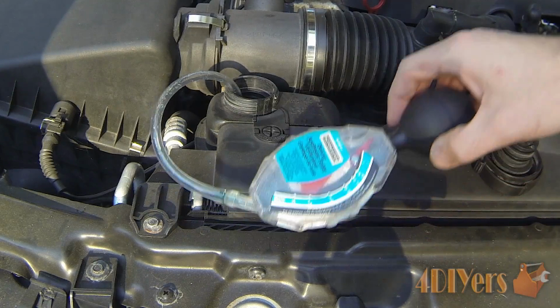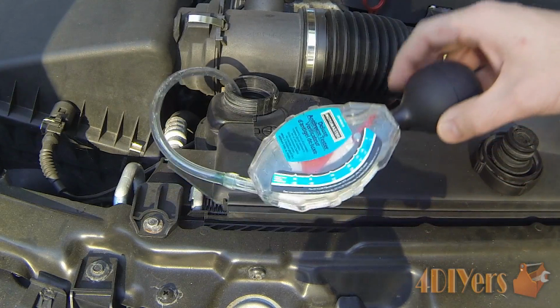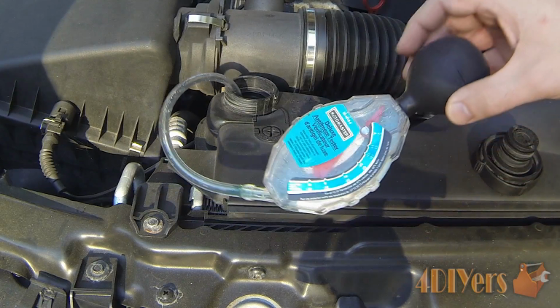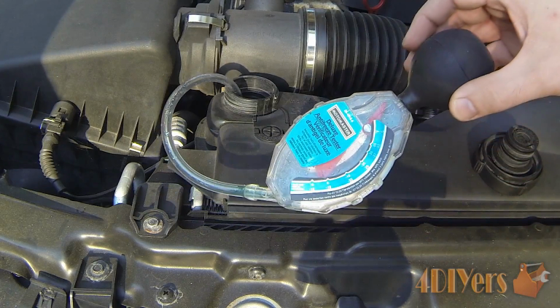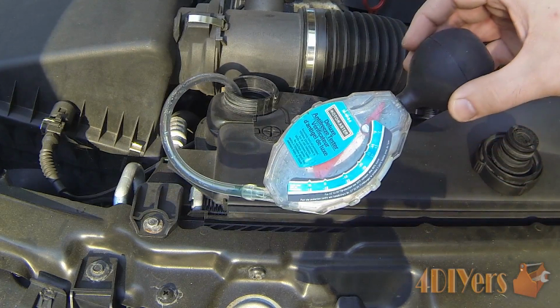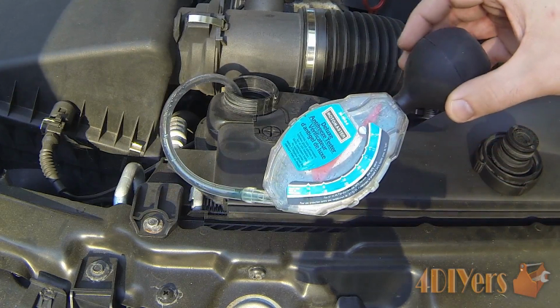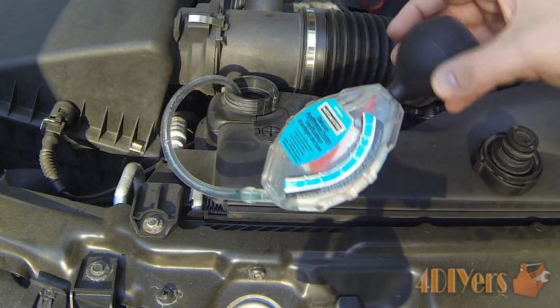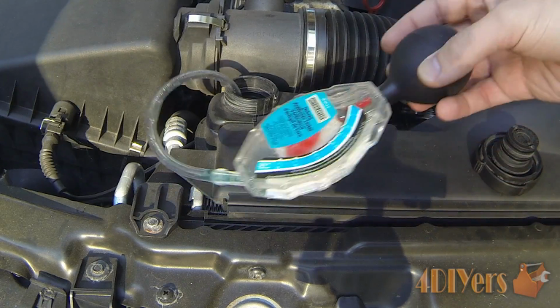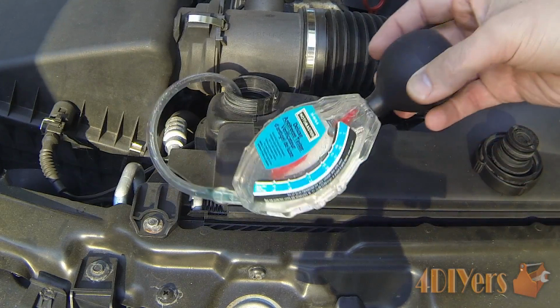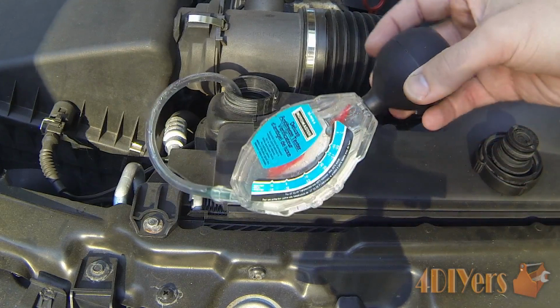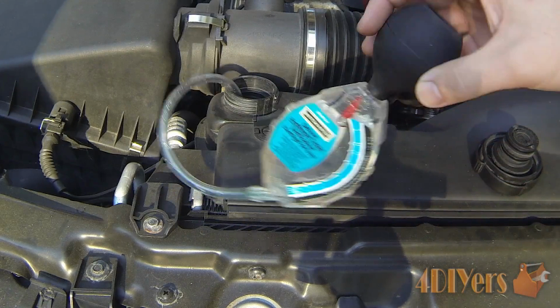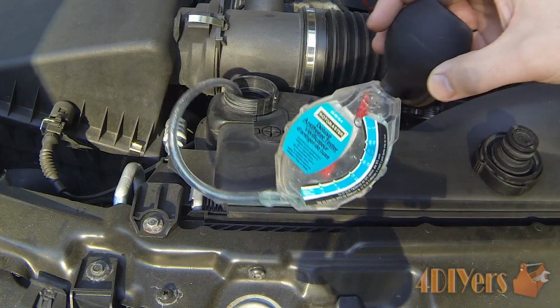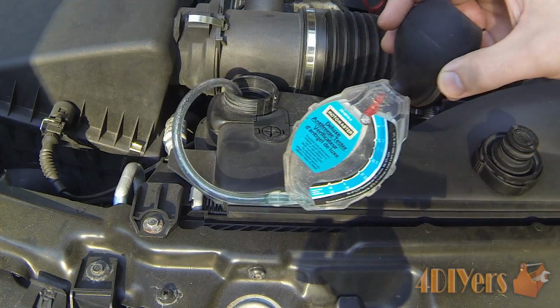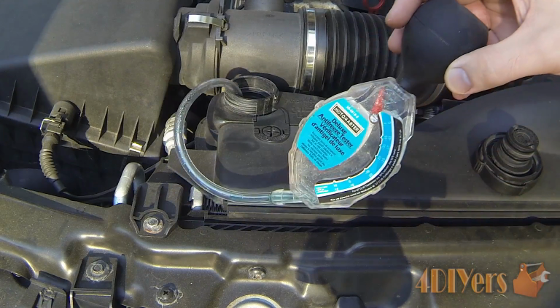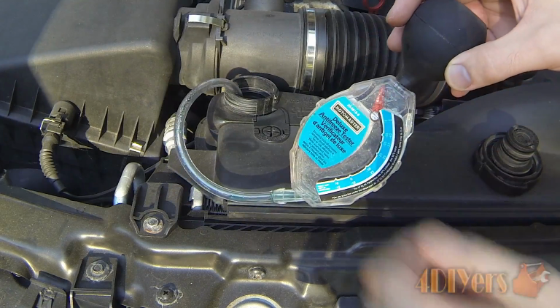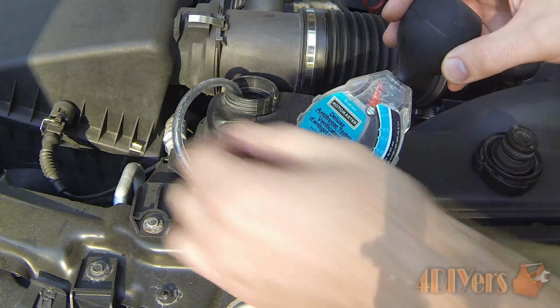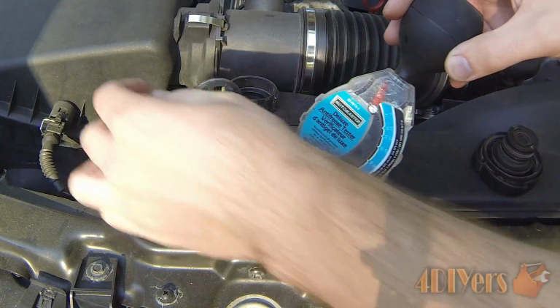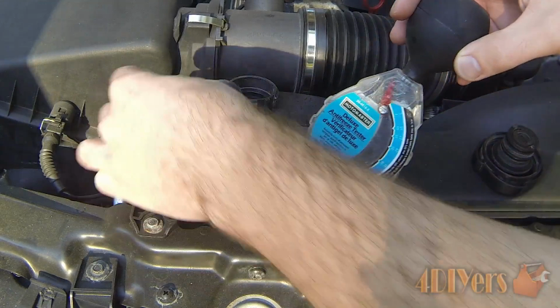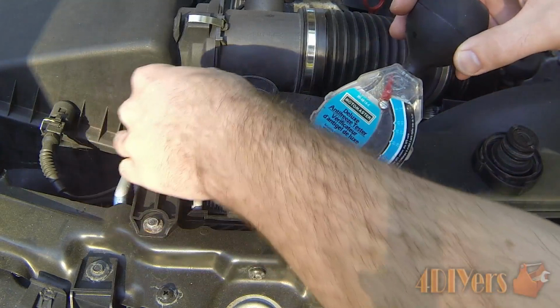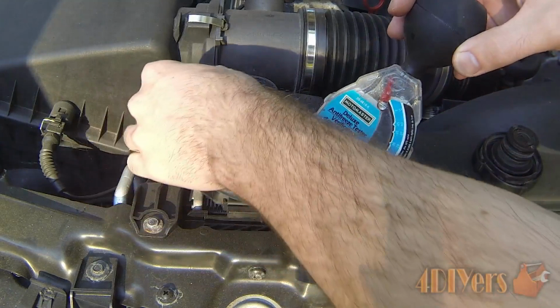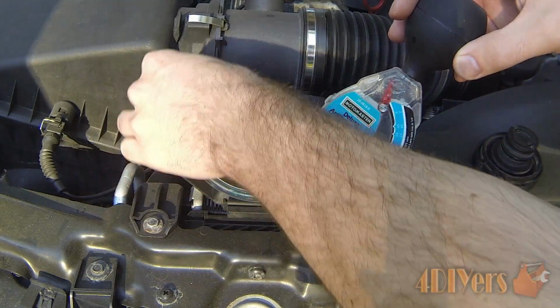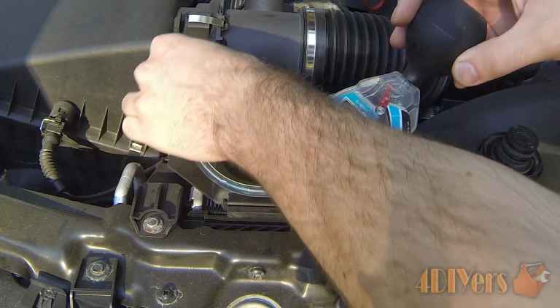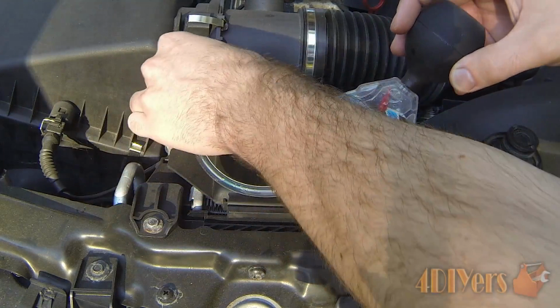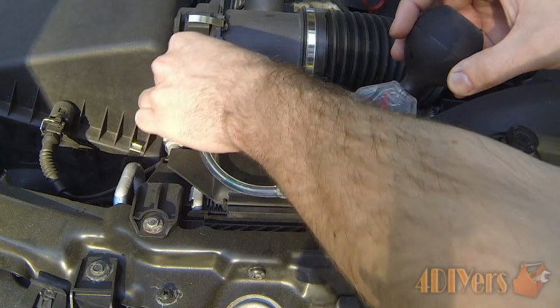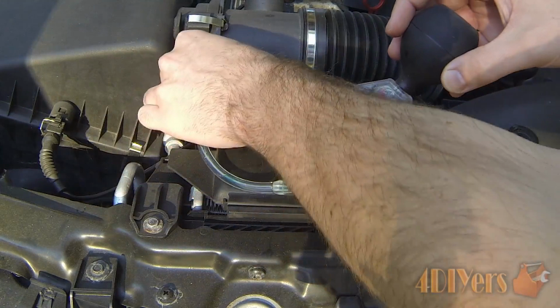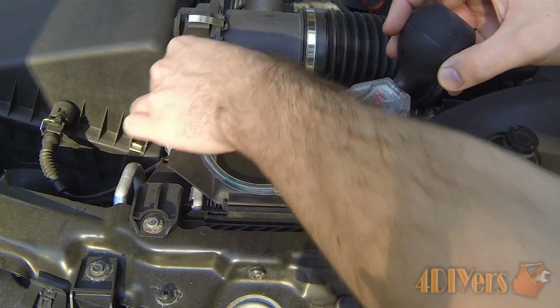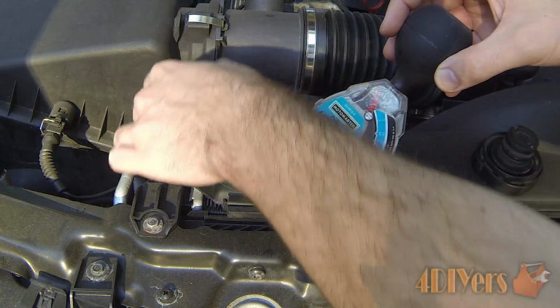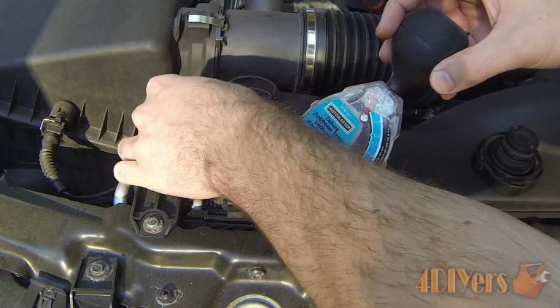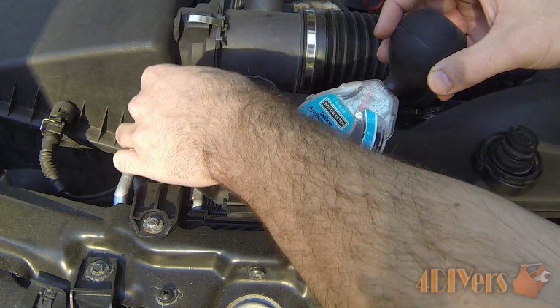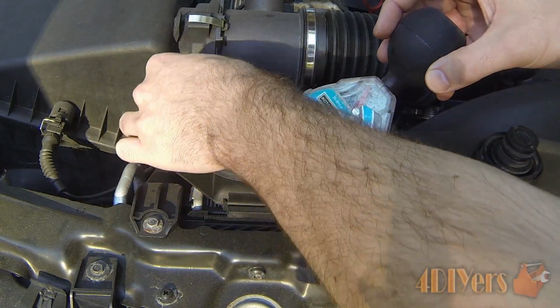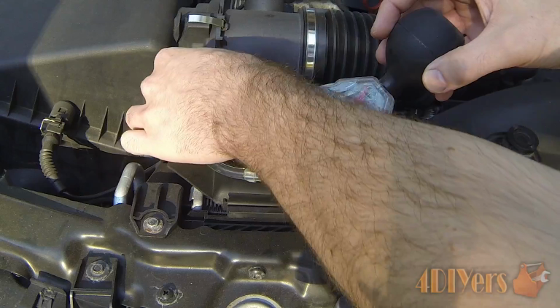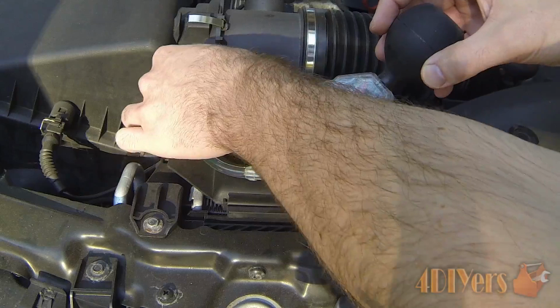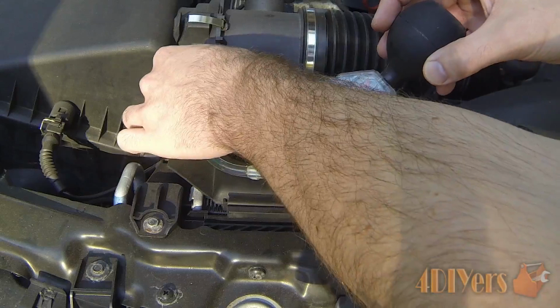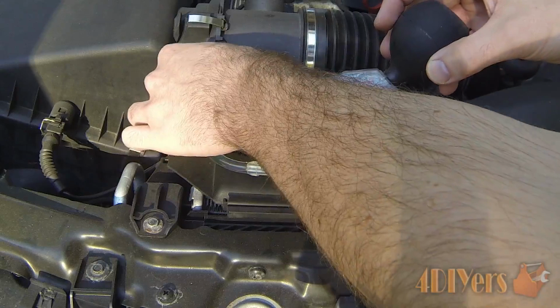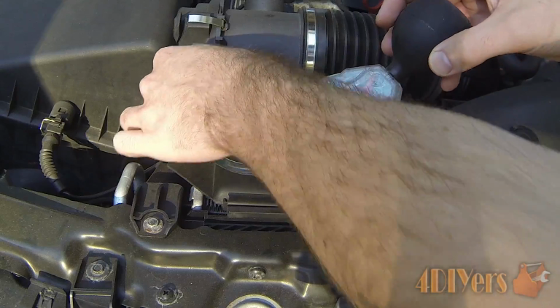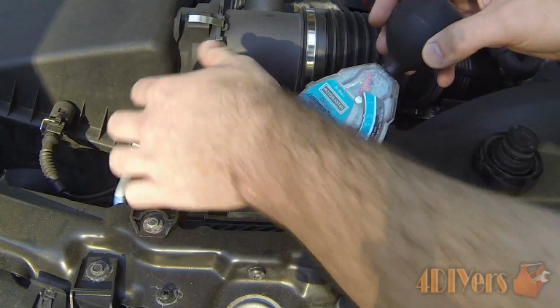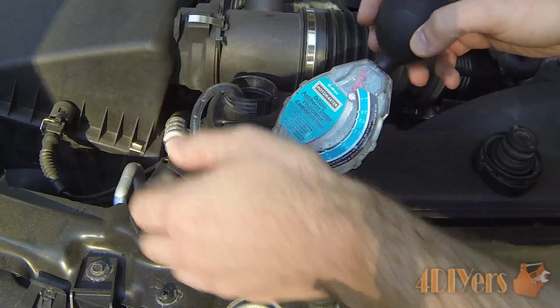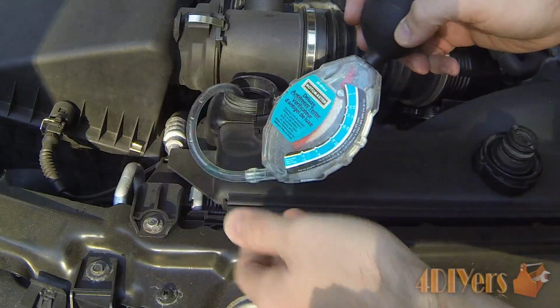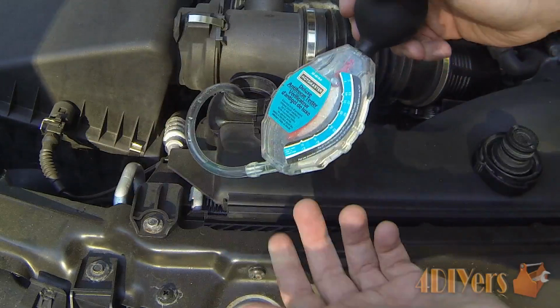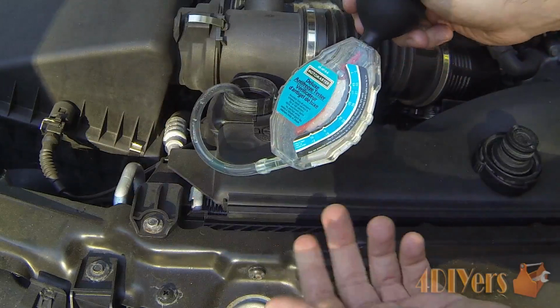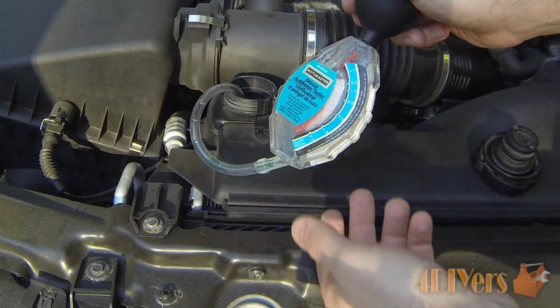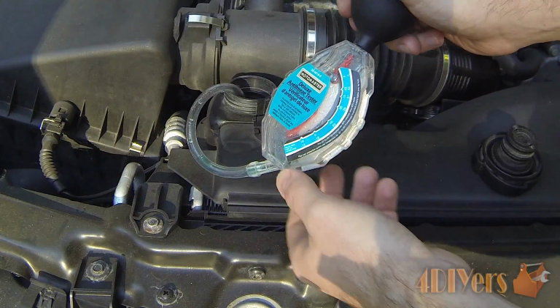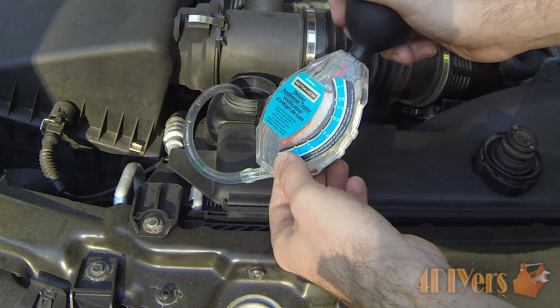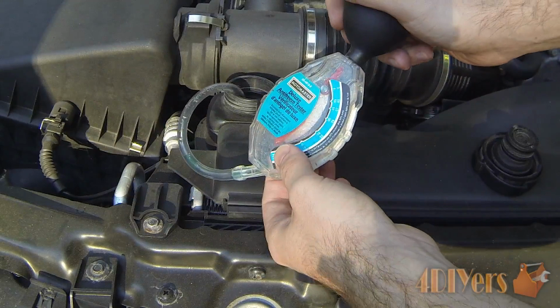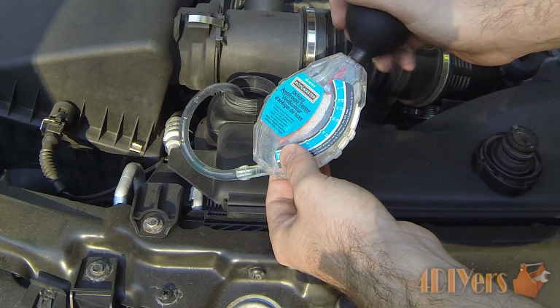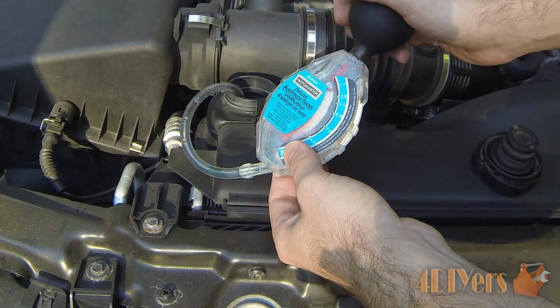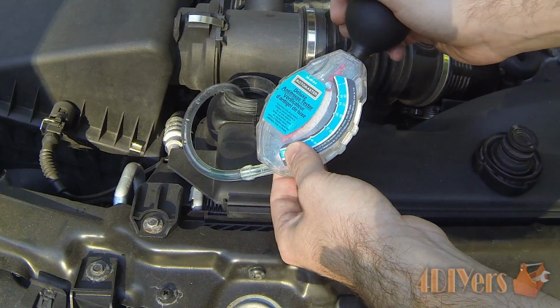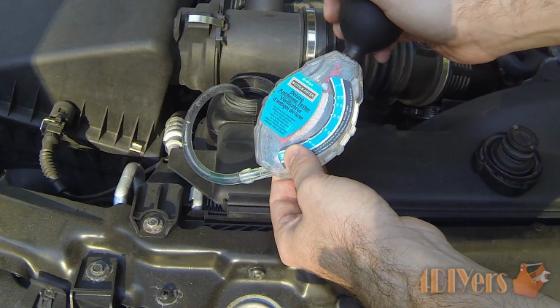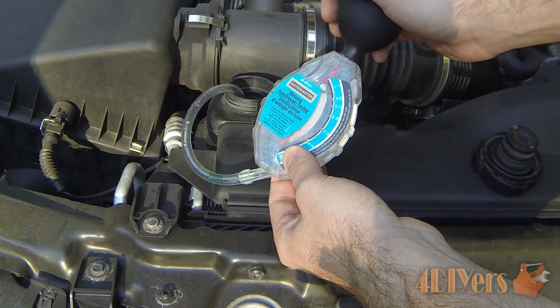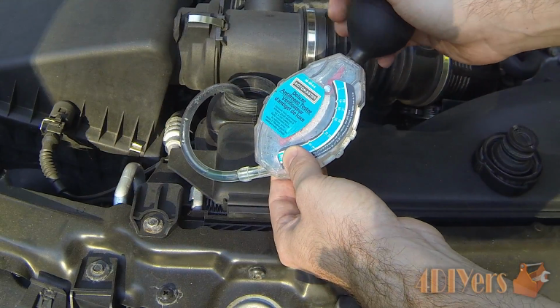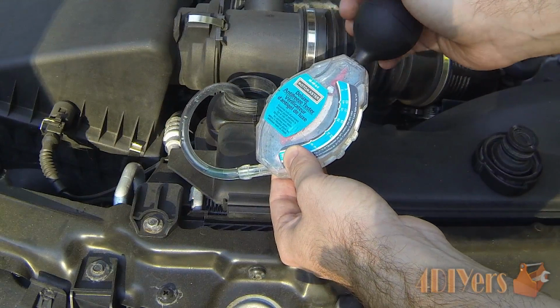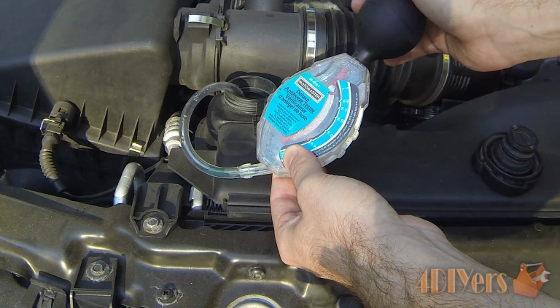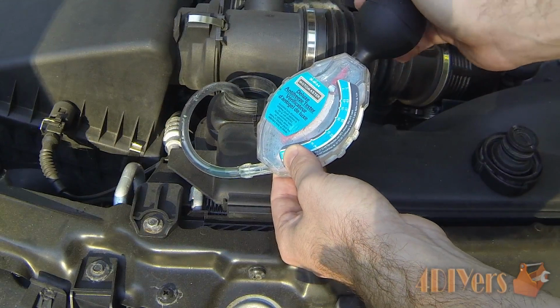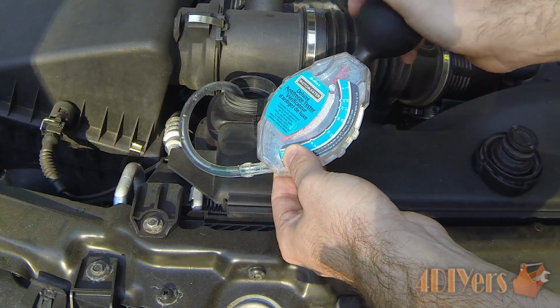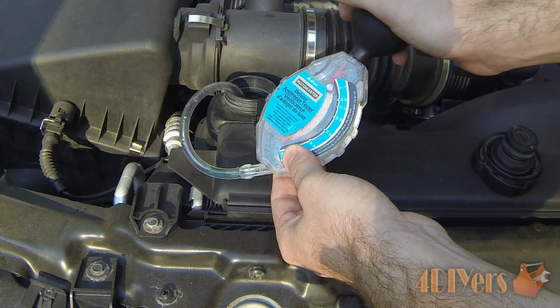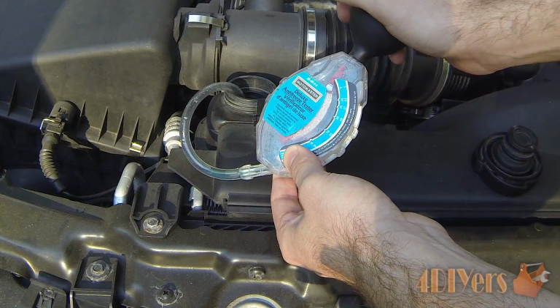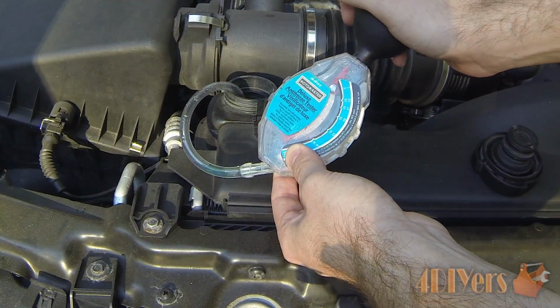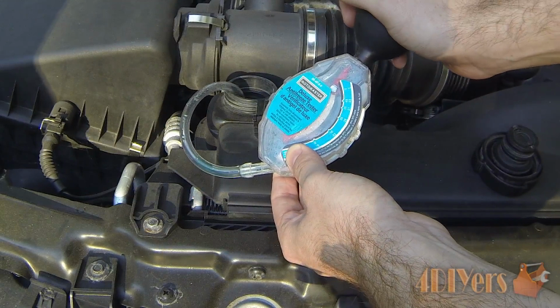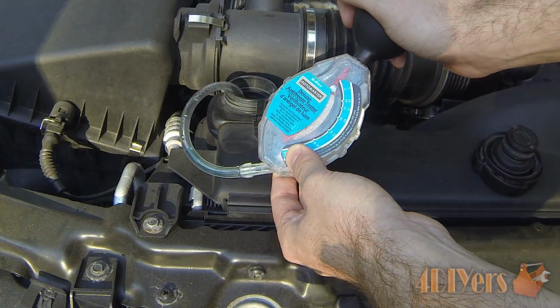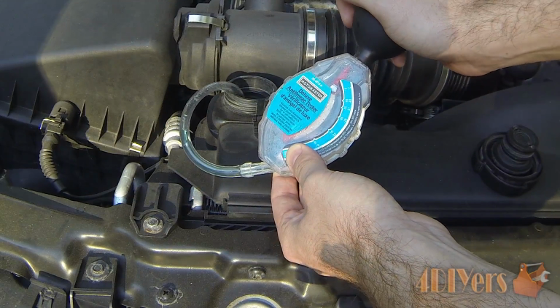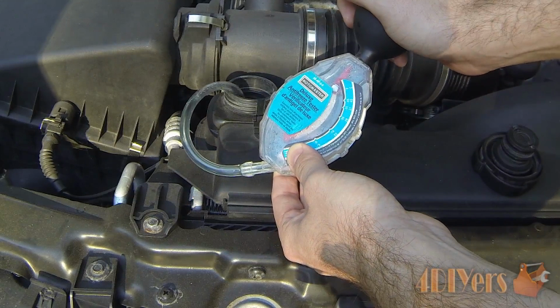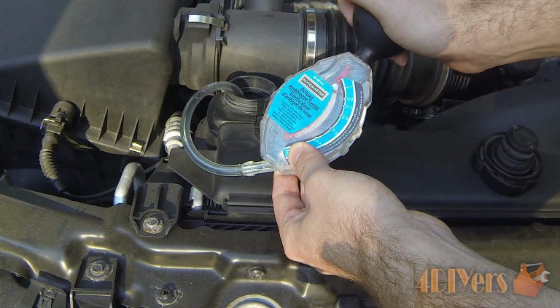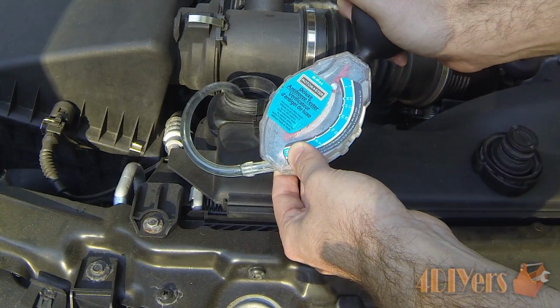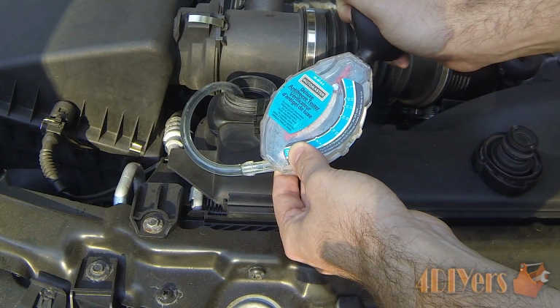Just doing the test here, I'll show you how it works. You want to make sure that hose is in there so we do get a sufficient amount of fluid.